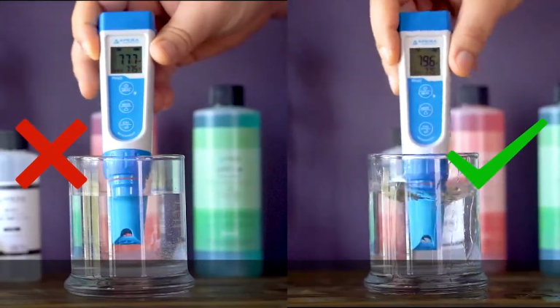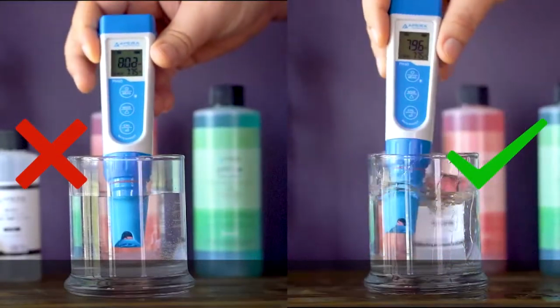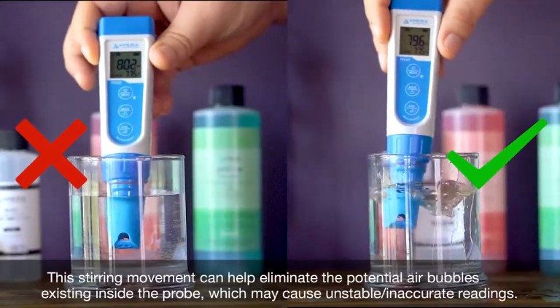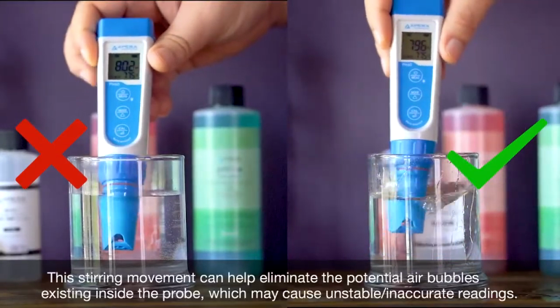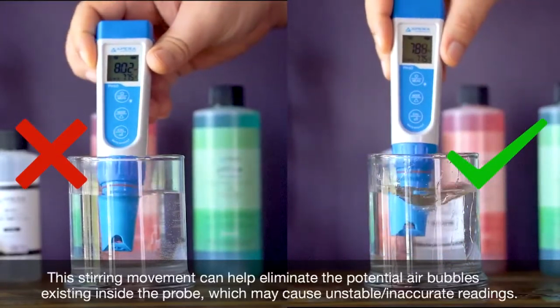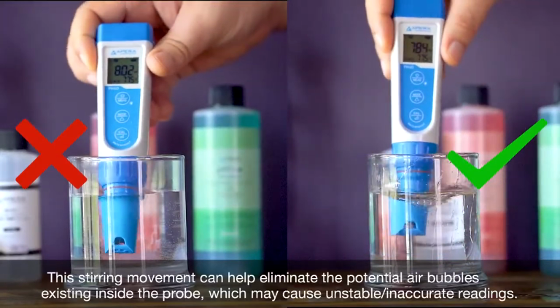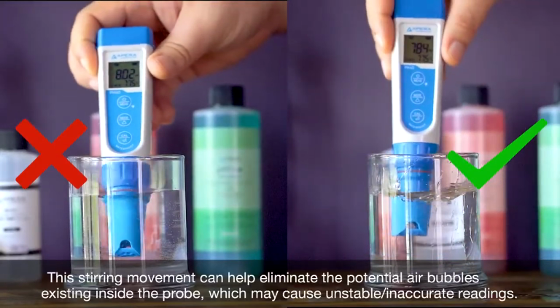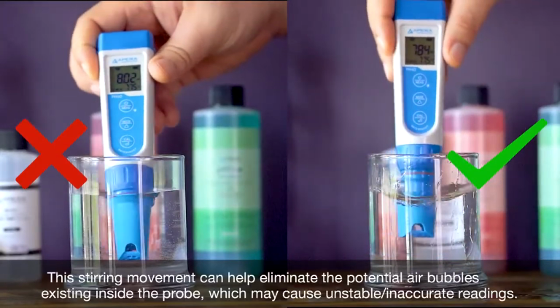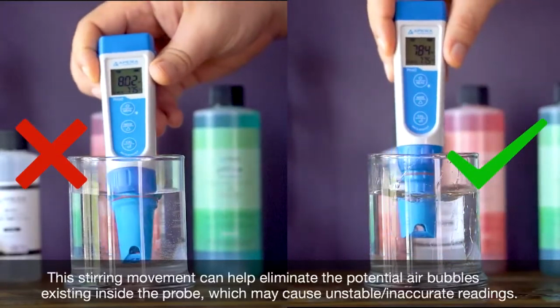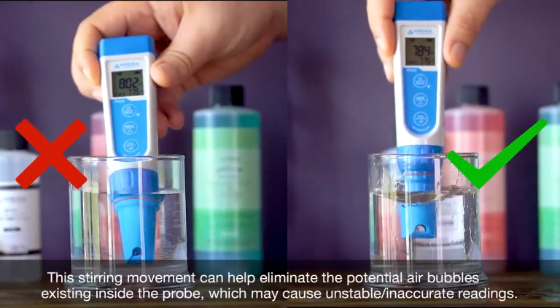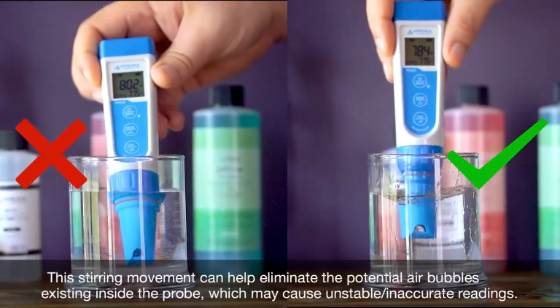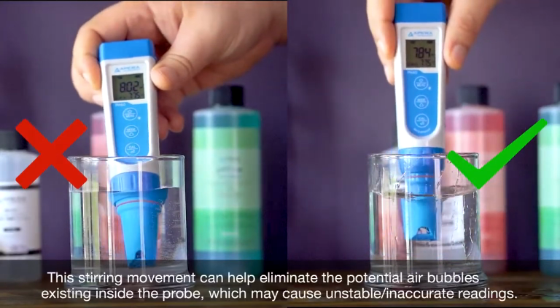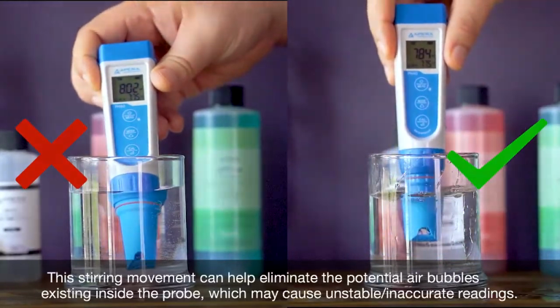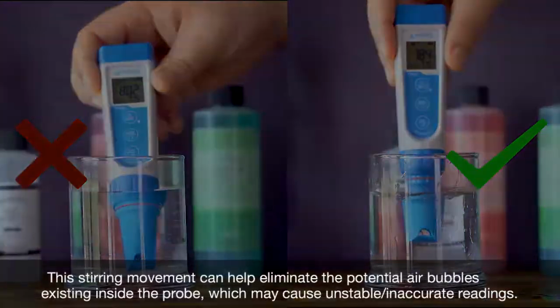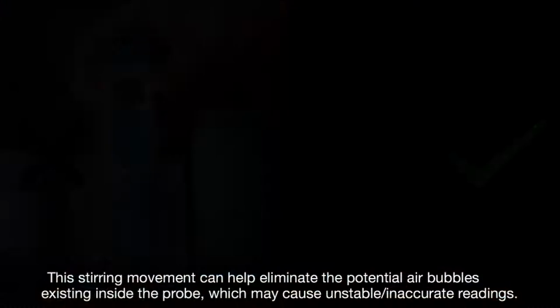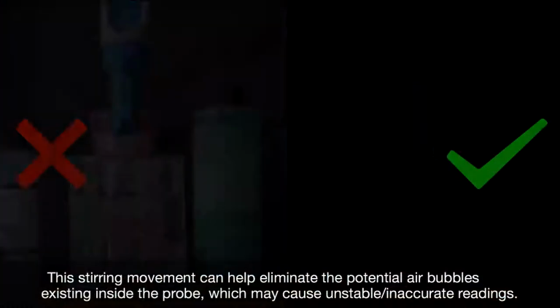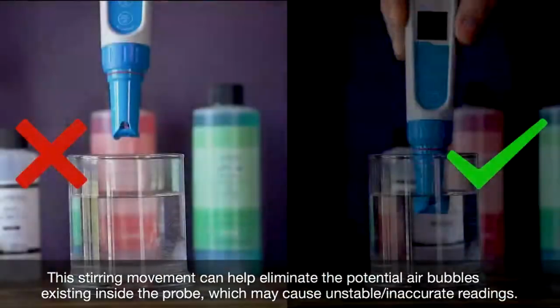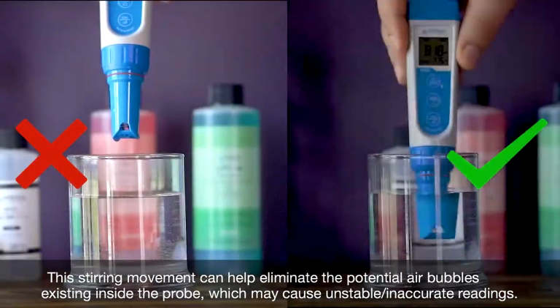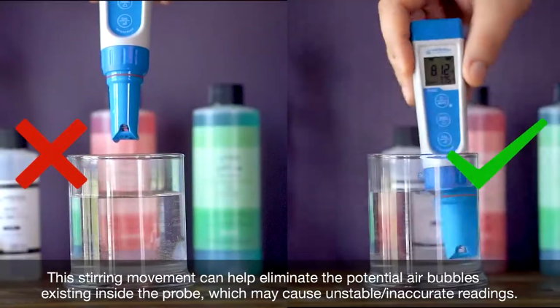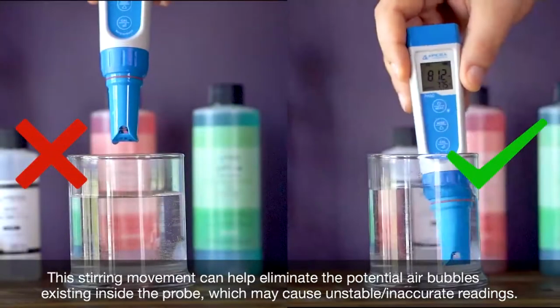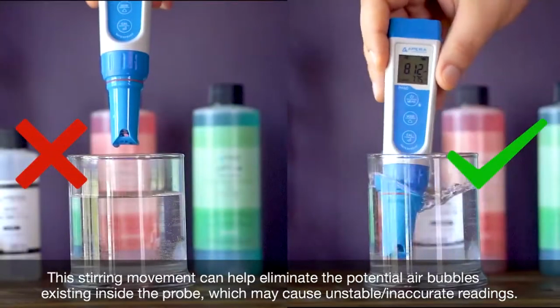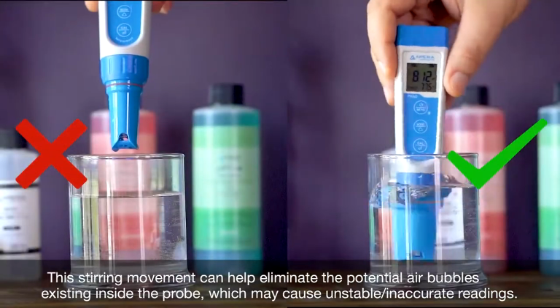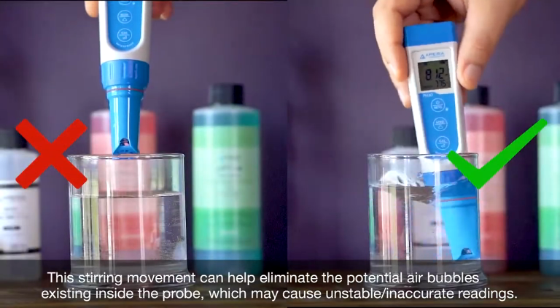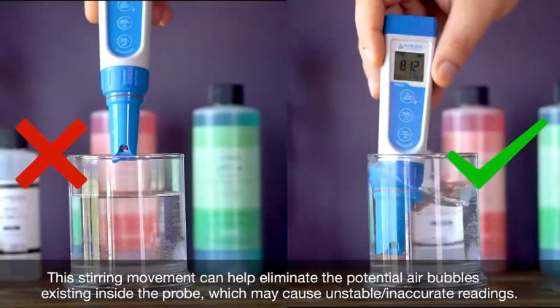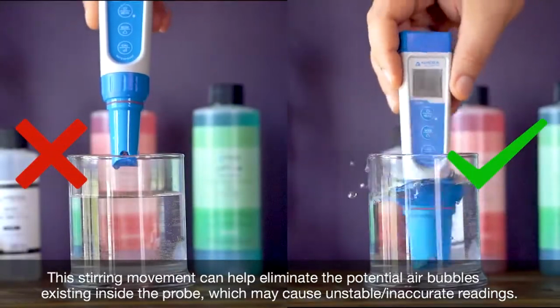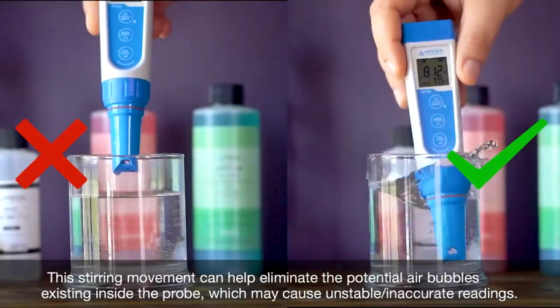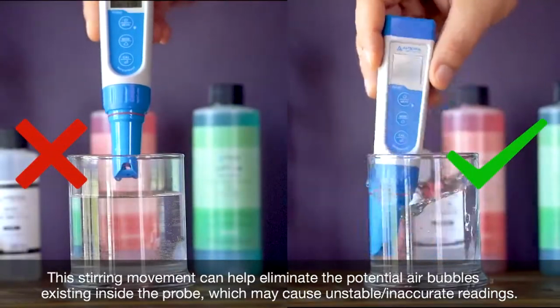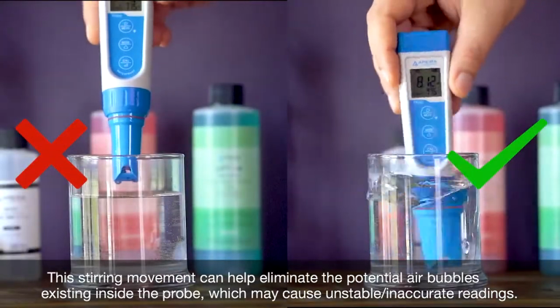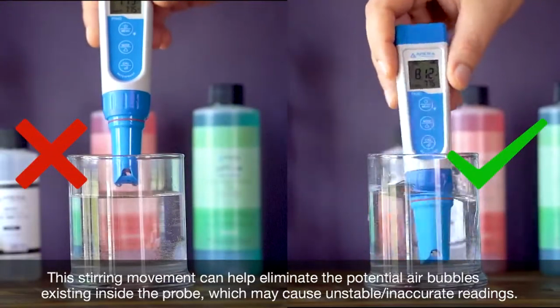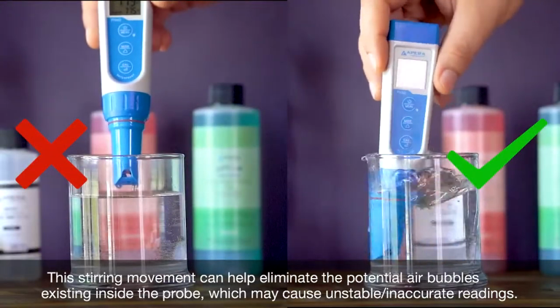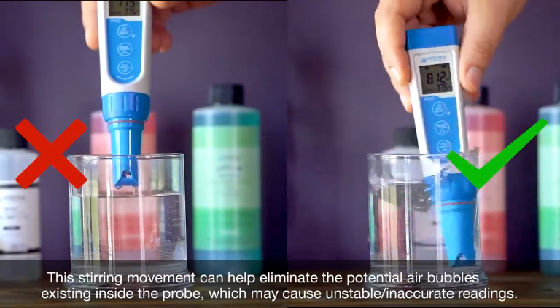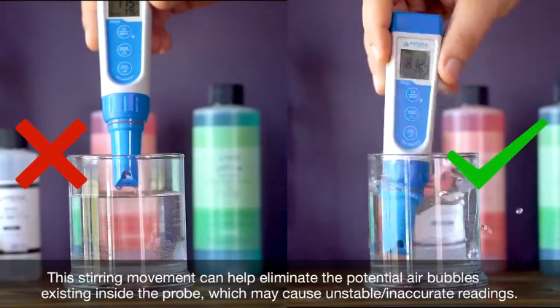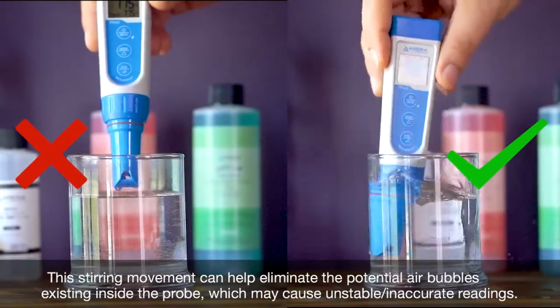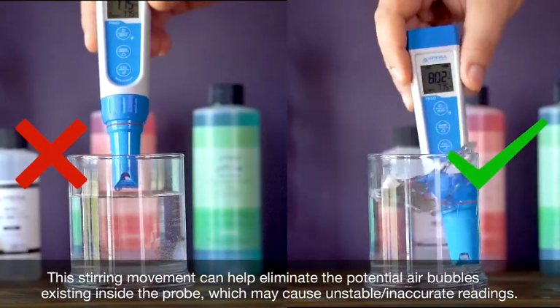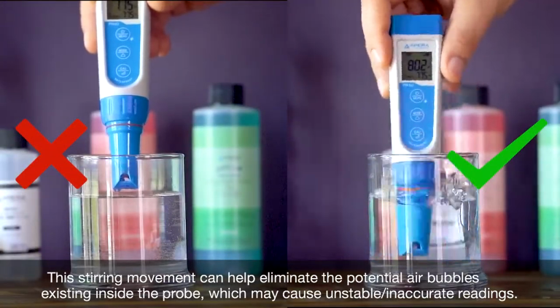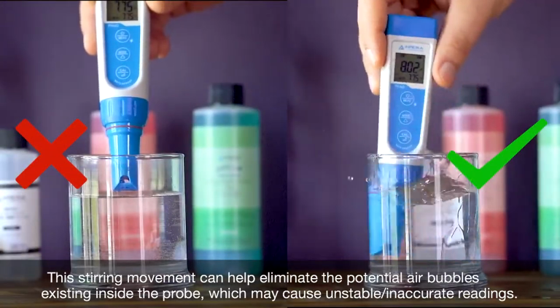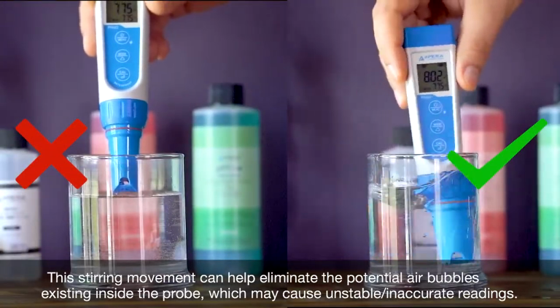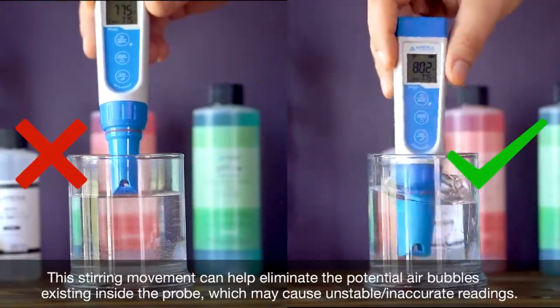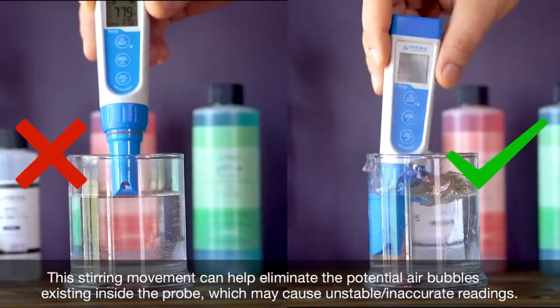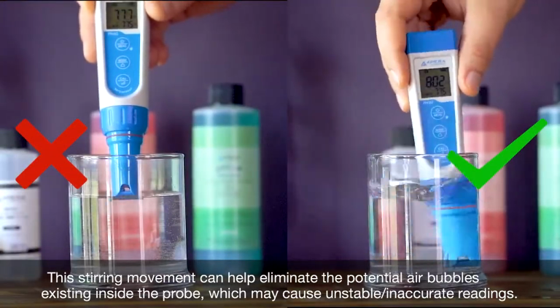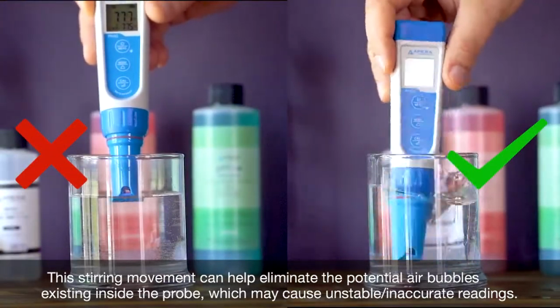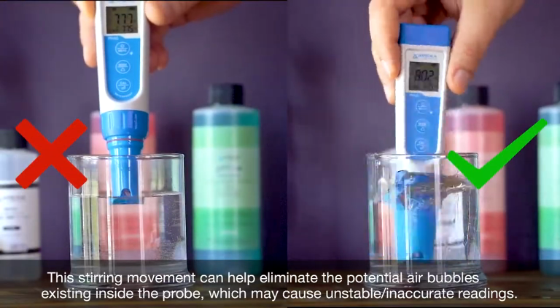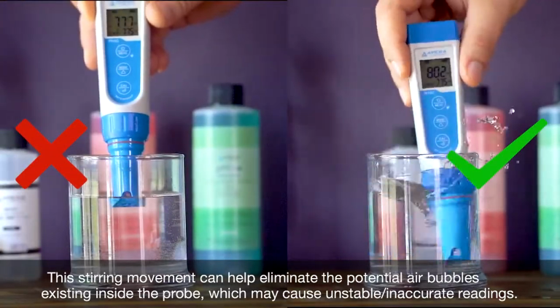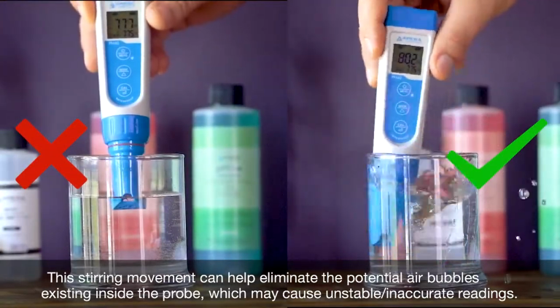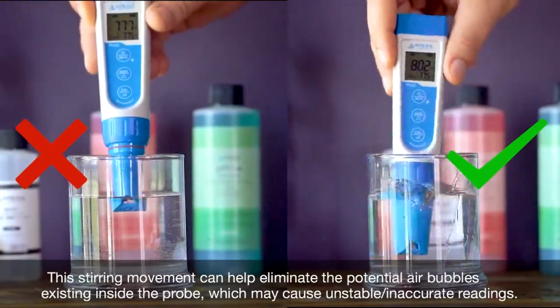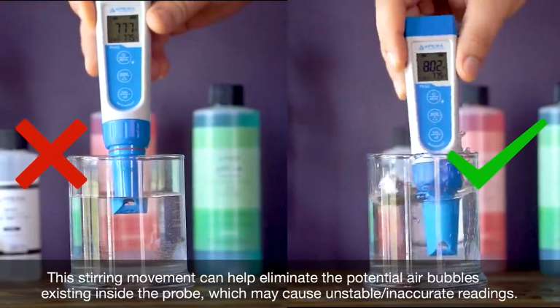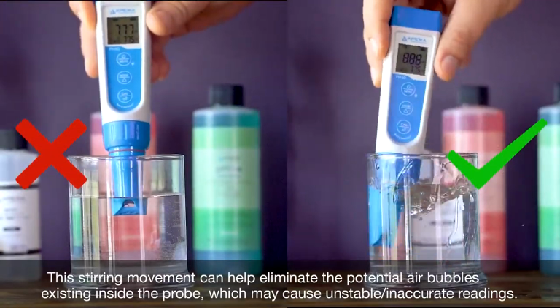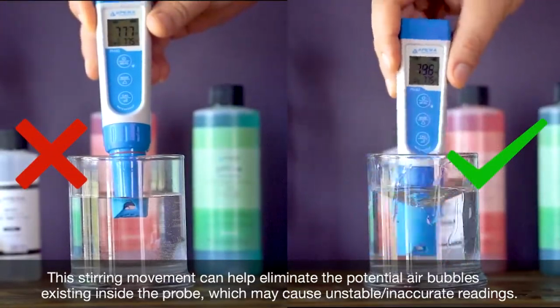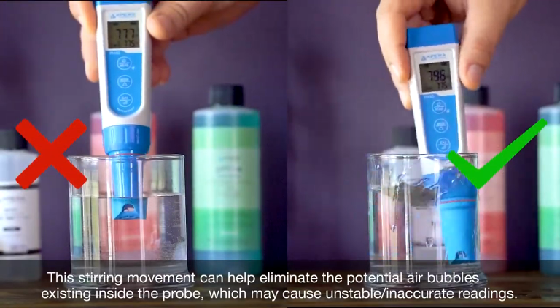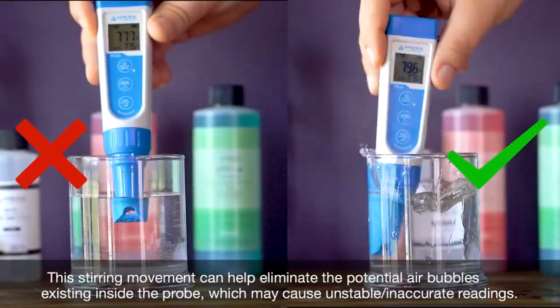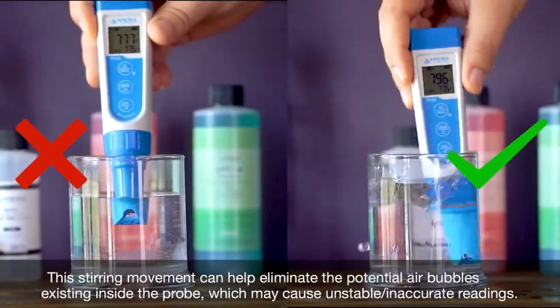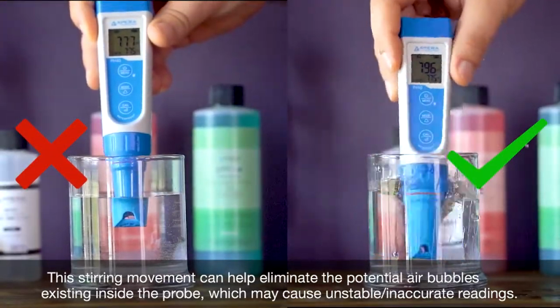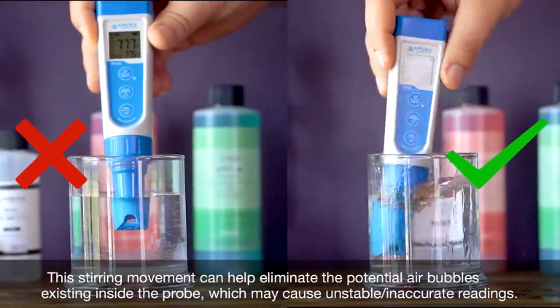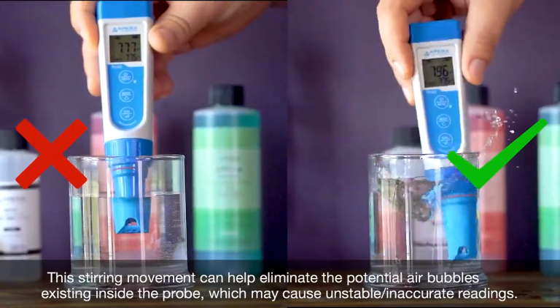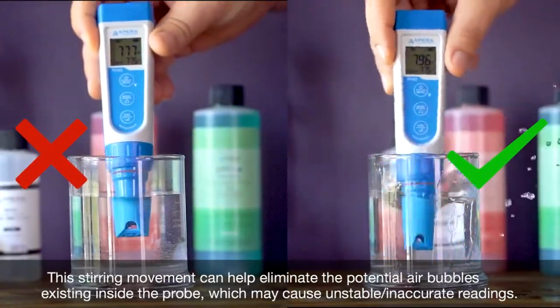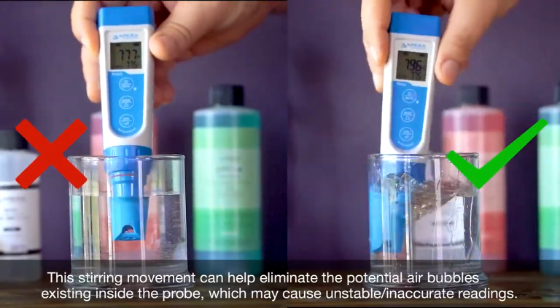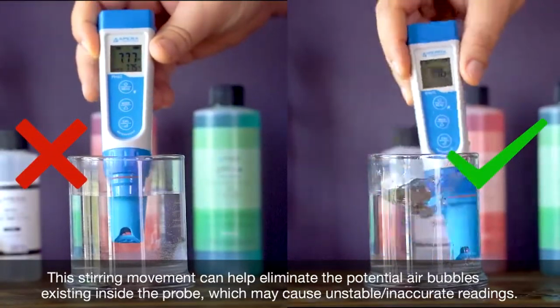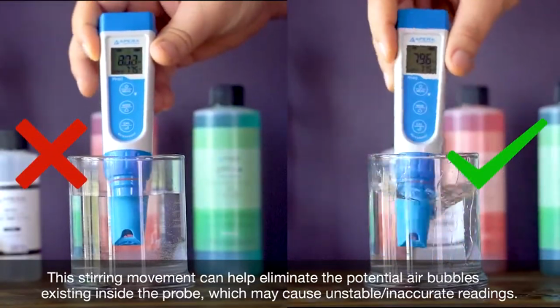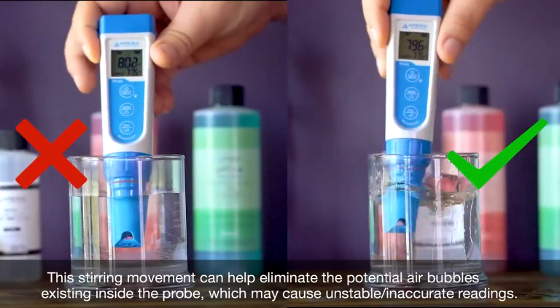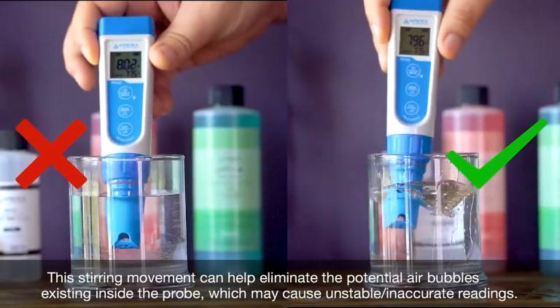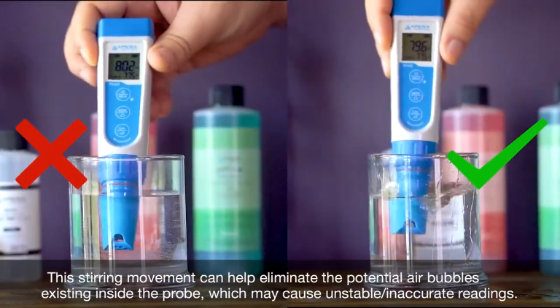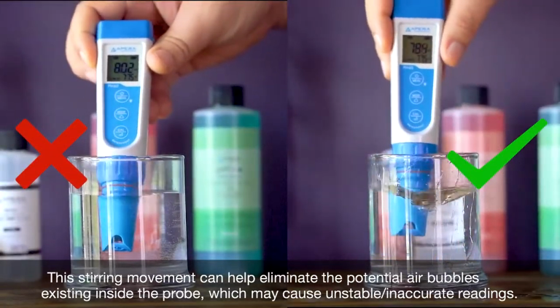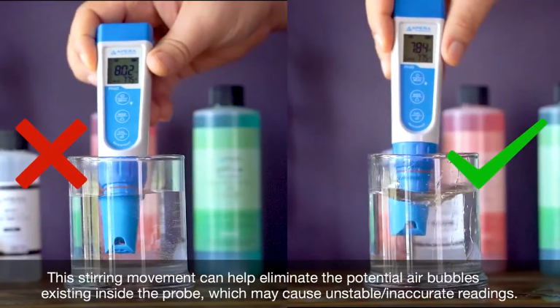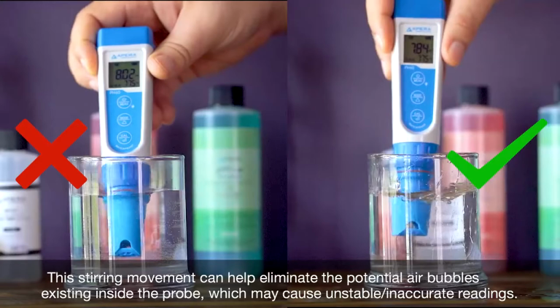The stirring movement can help eliminate the potential air bubbles existing inside the probe, which may cause unstable or inaccurate readings.